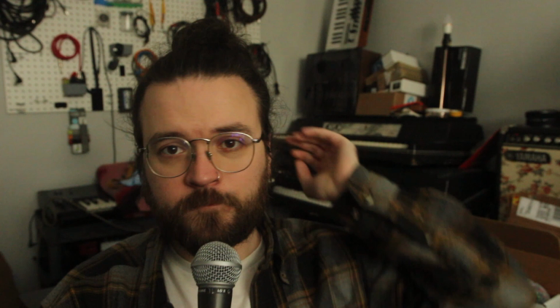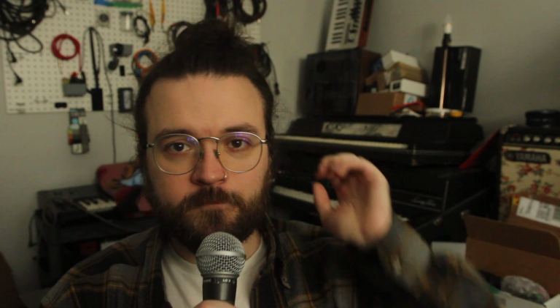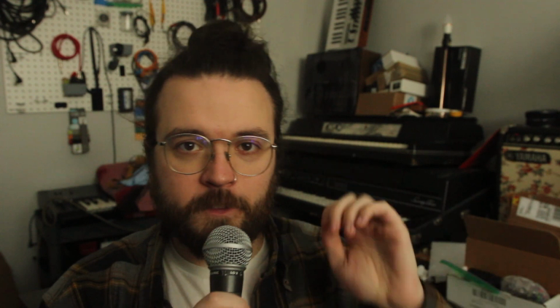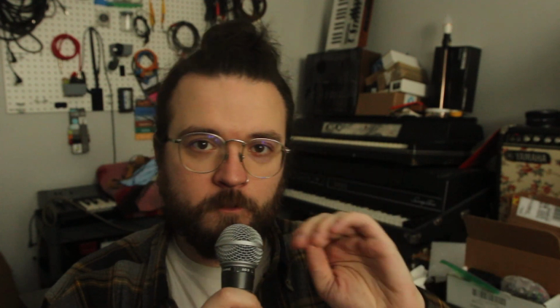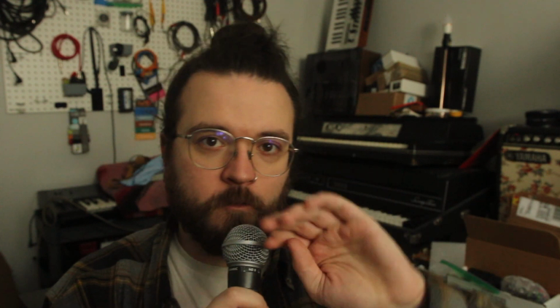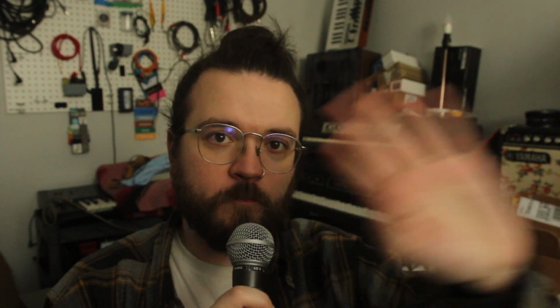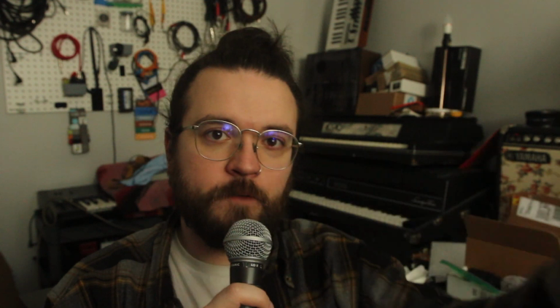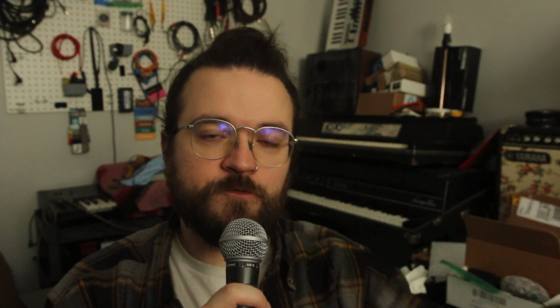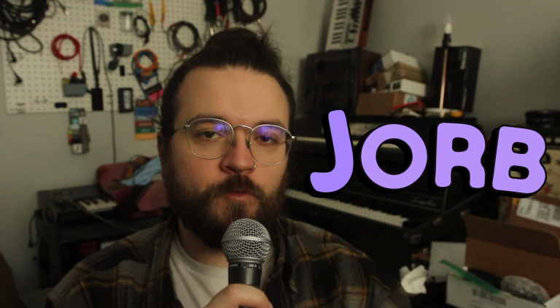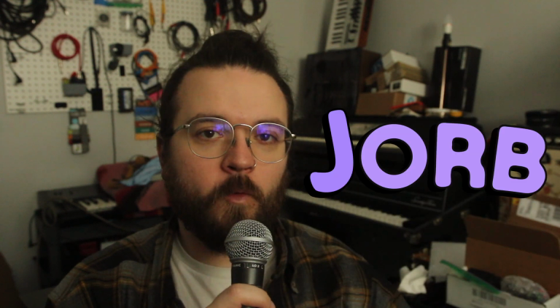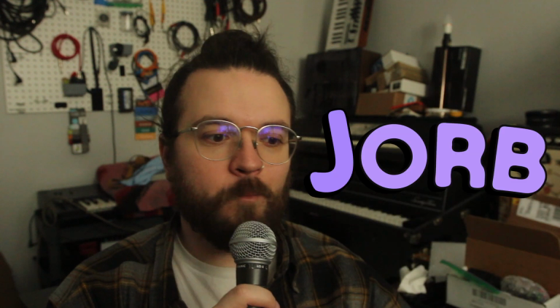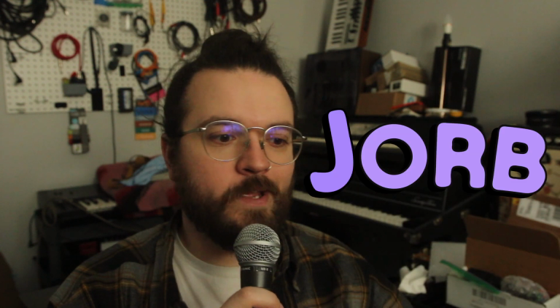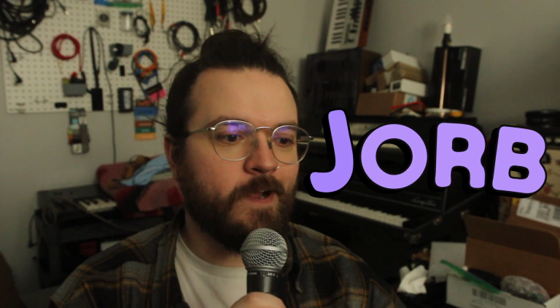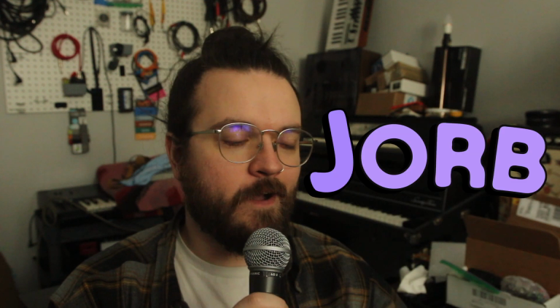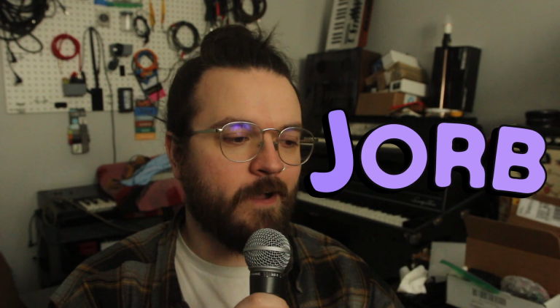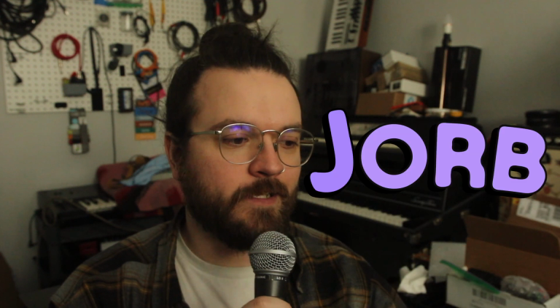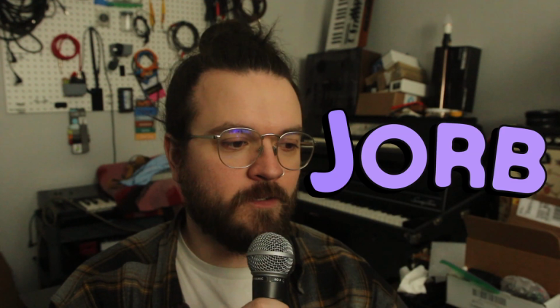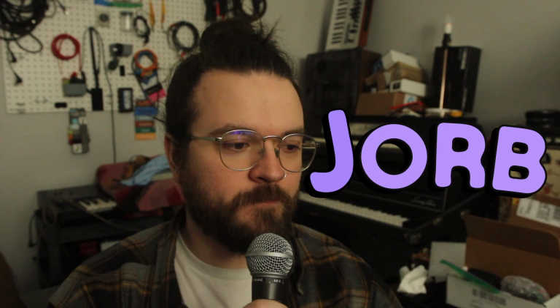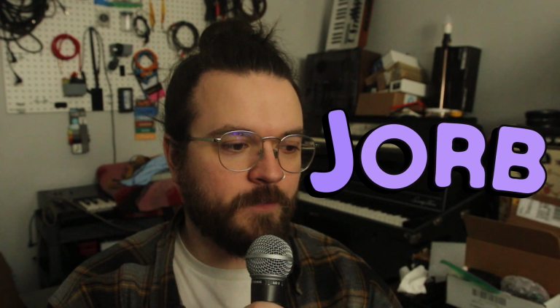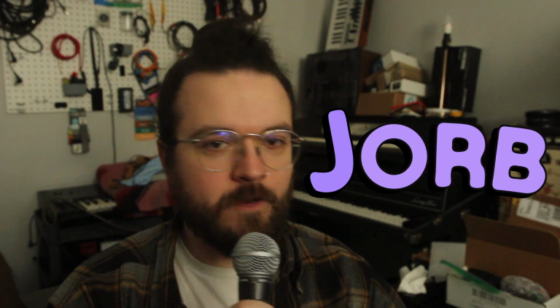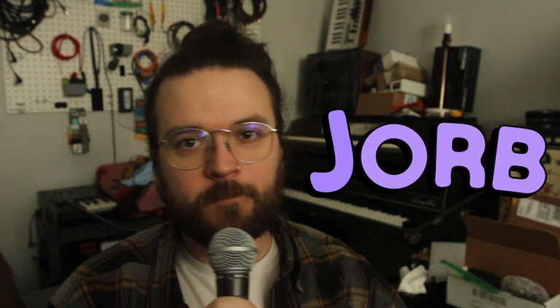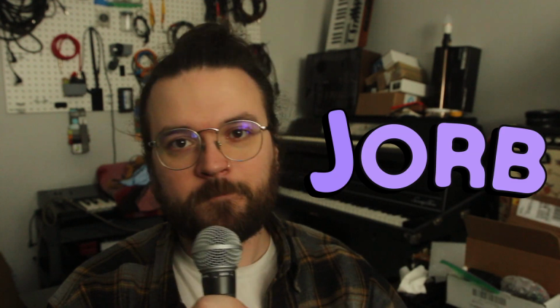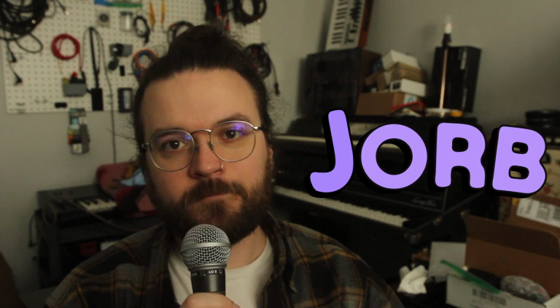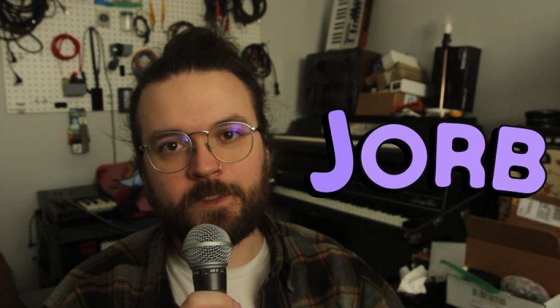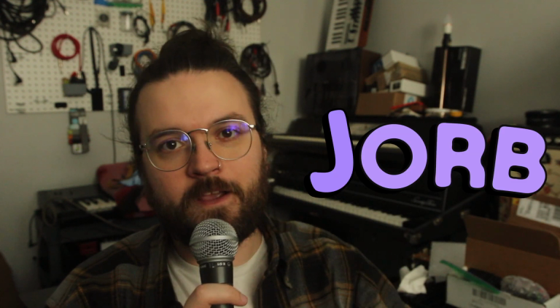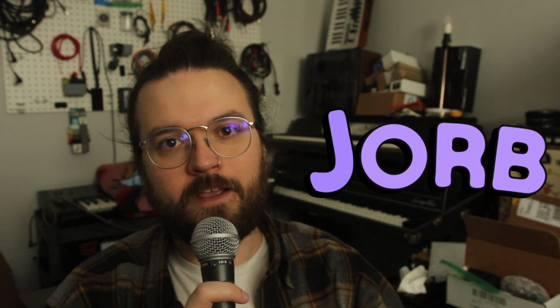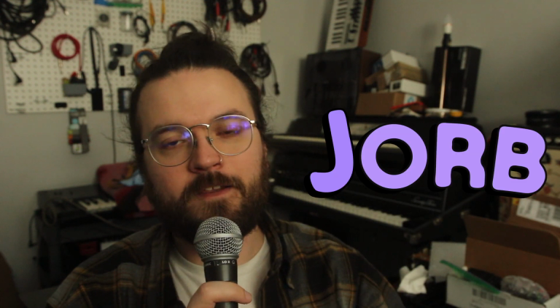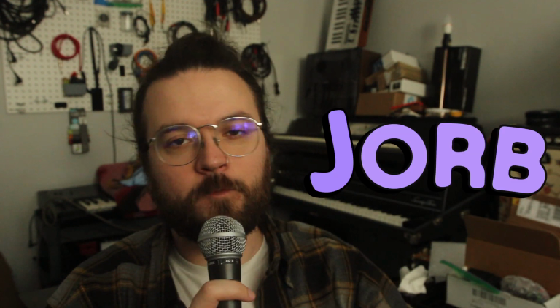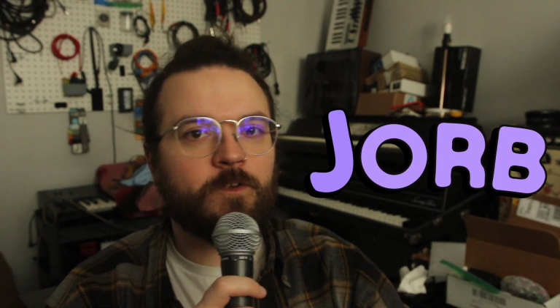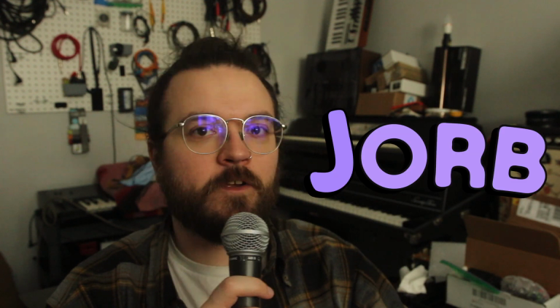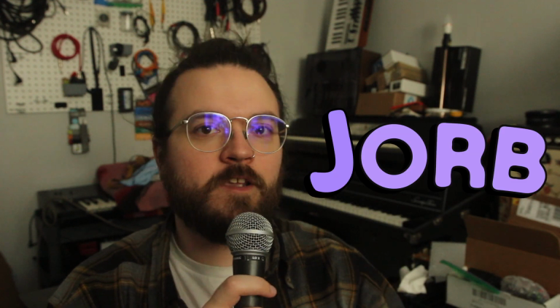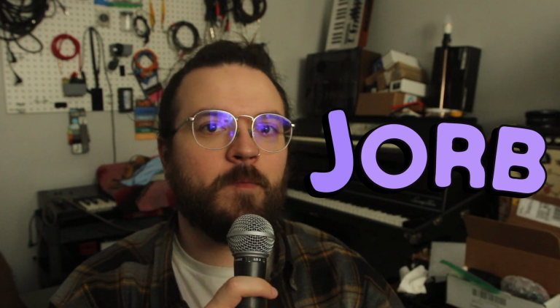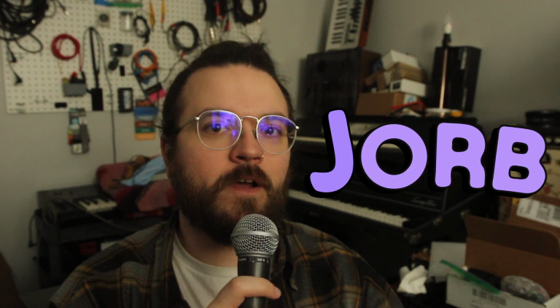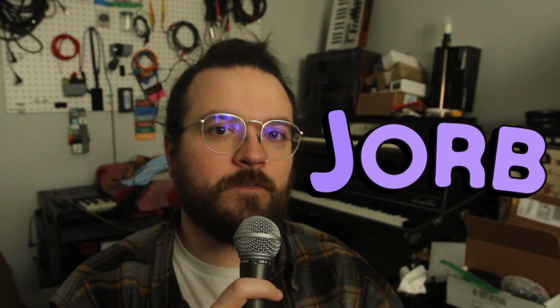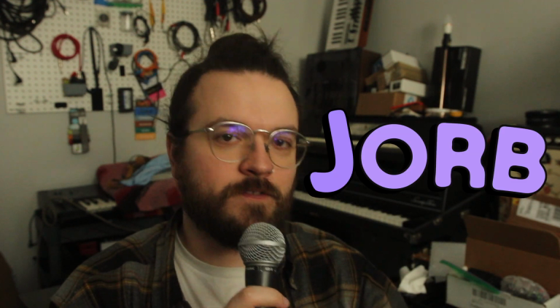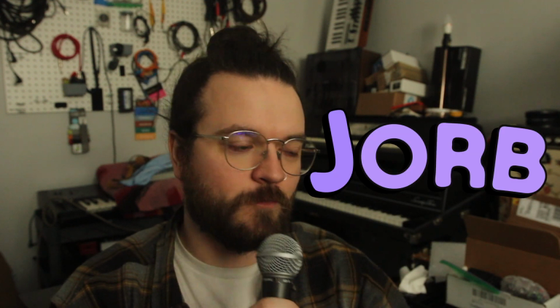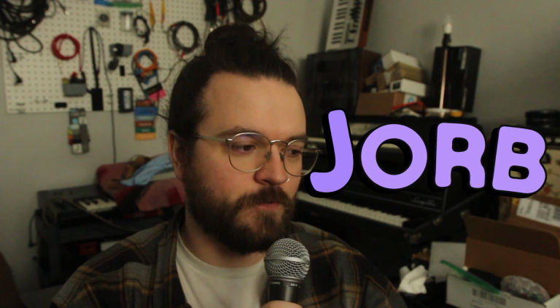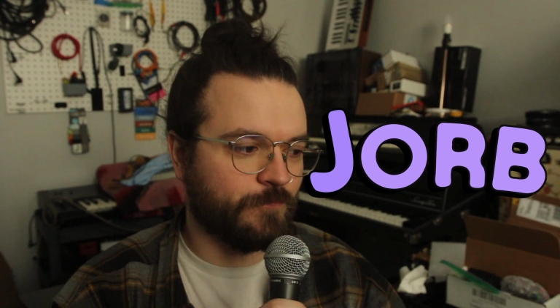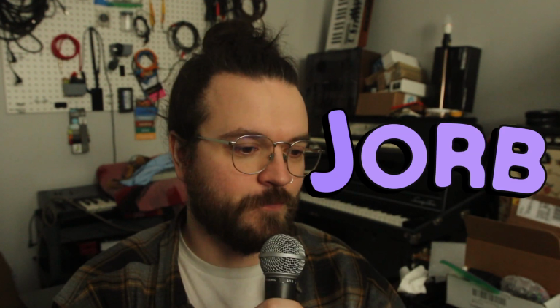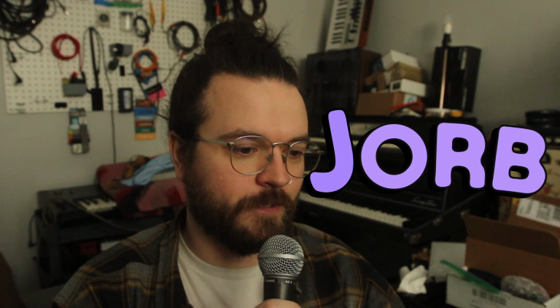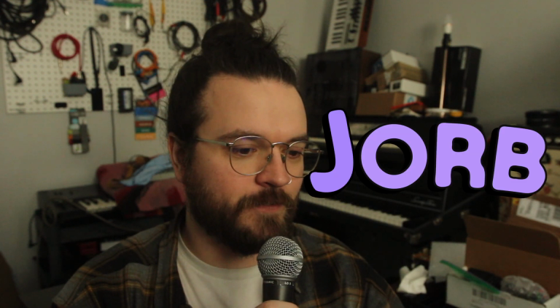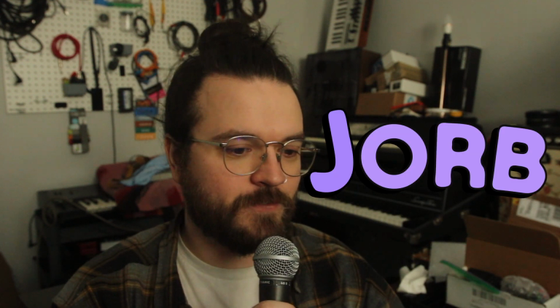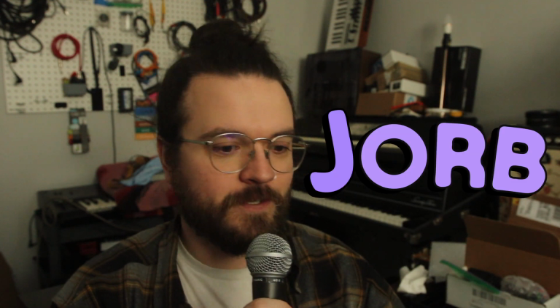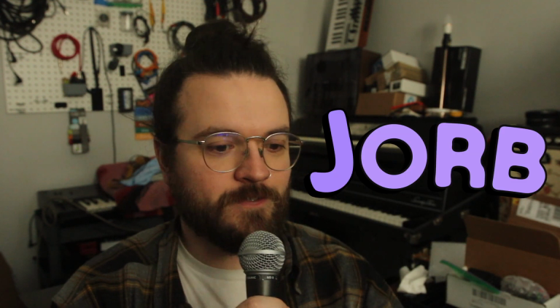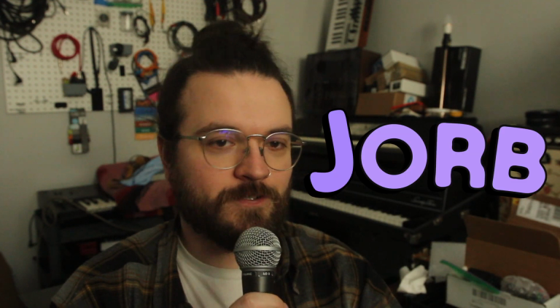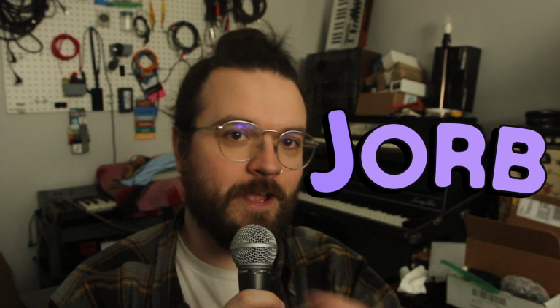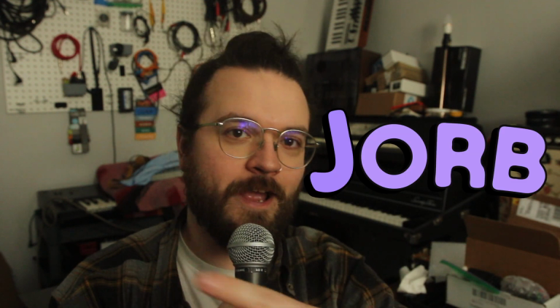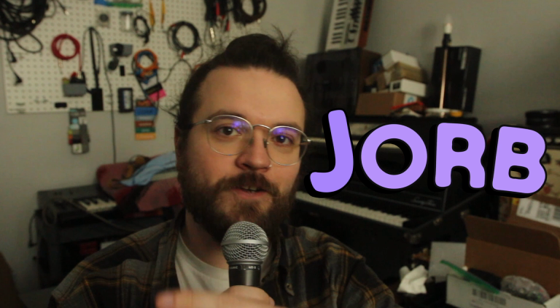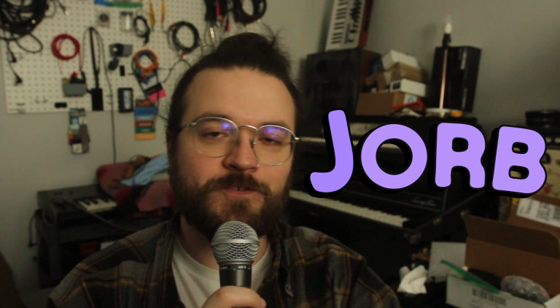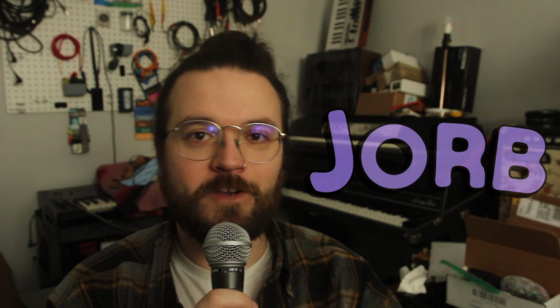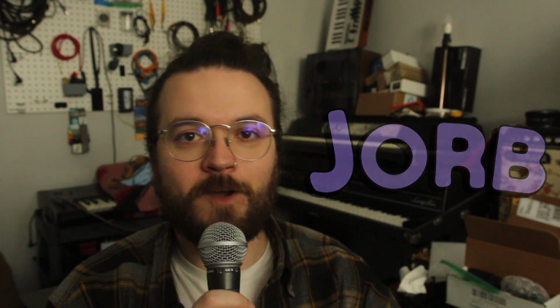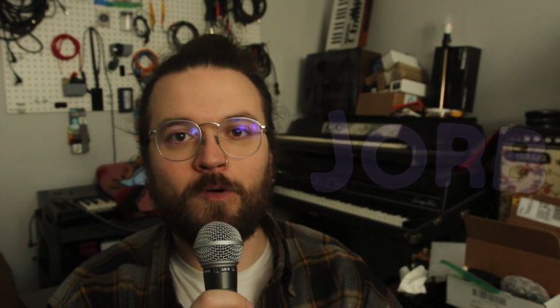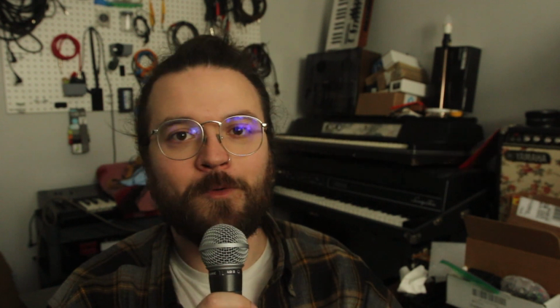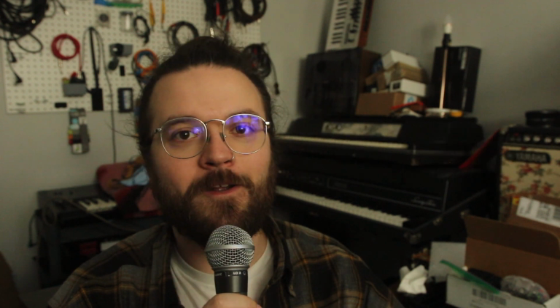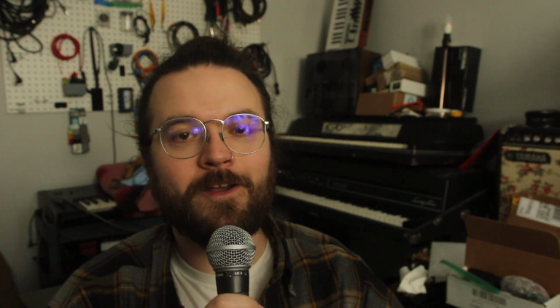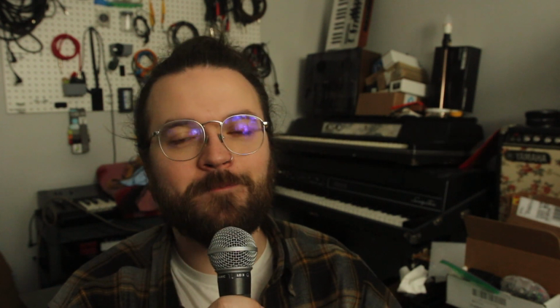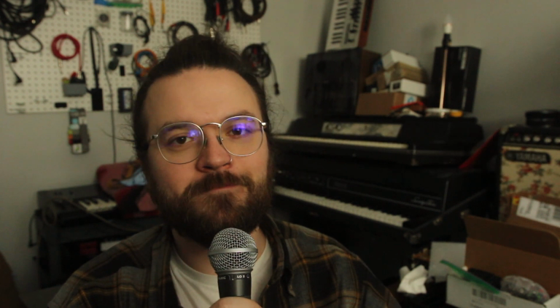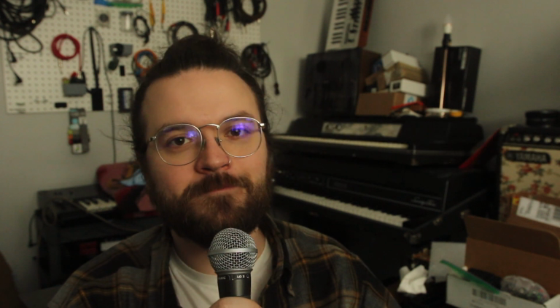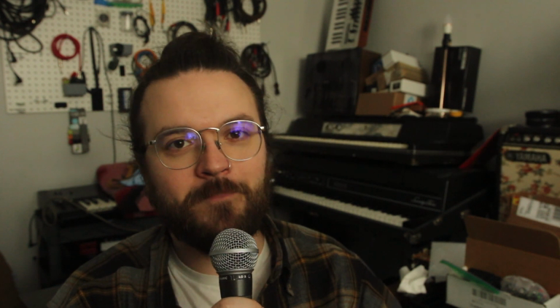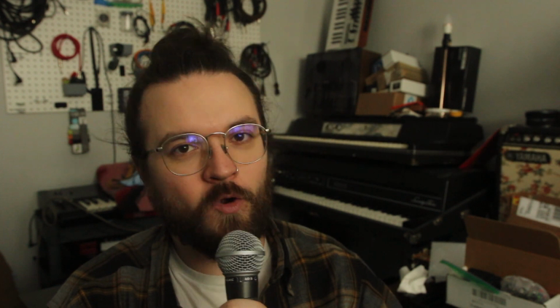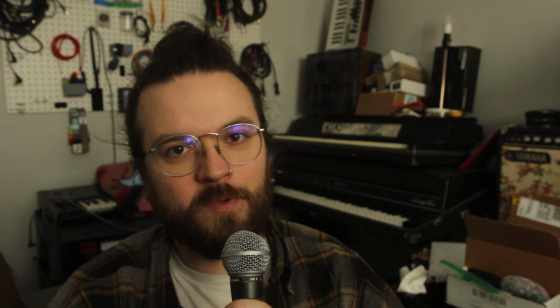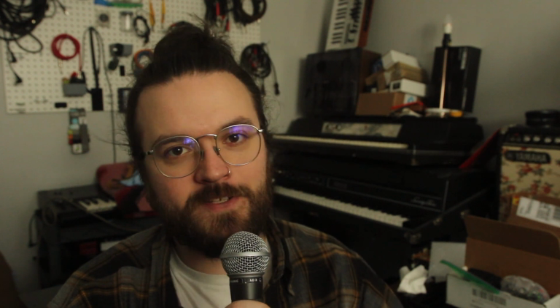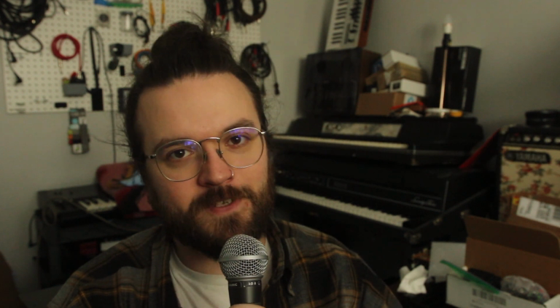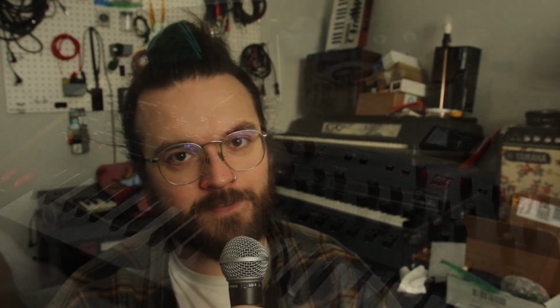Hello, my name is Jorb, and I love gear. Today, we're talking about the Sequential Circuits slash Tom Oberheim OB-6.